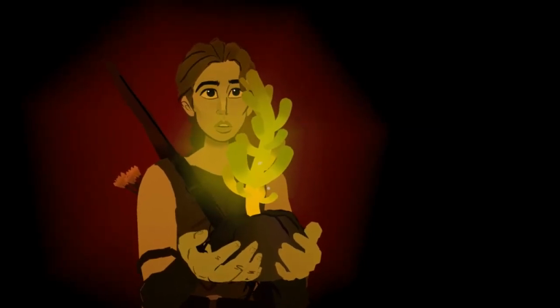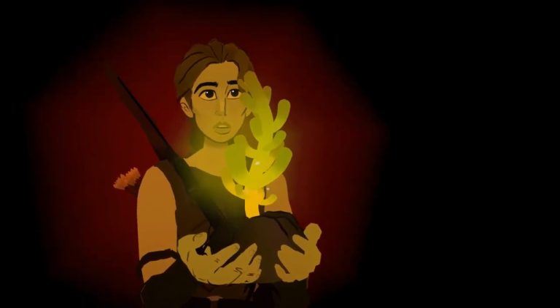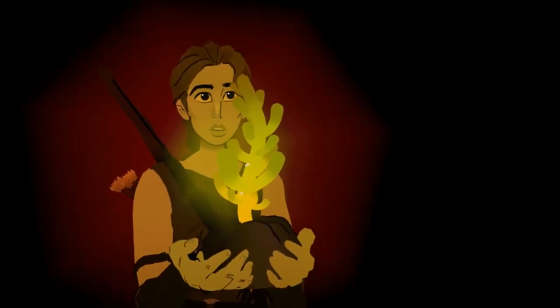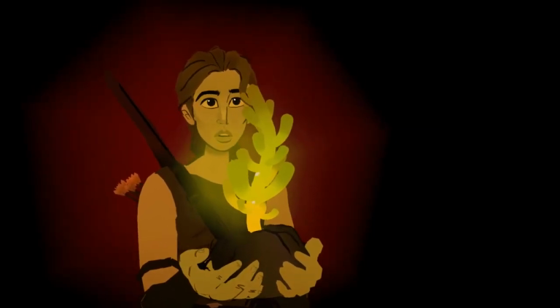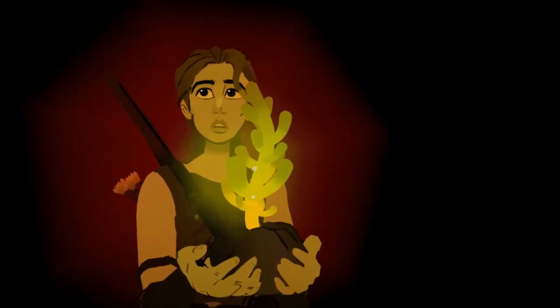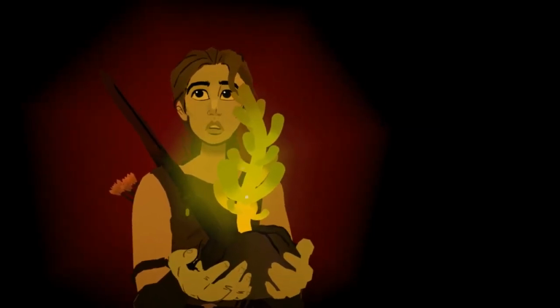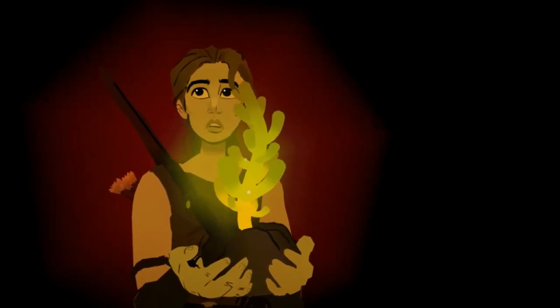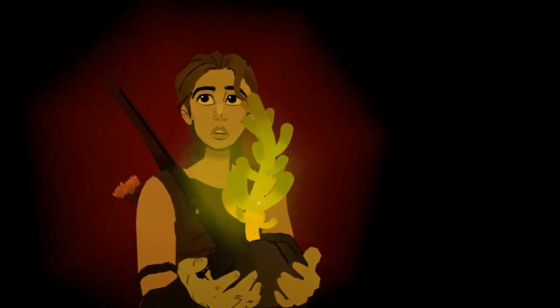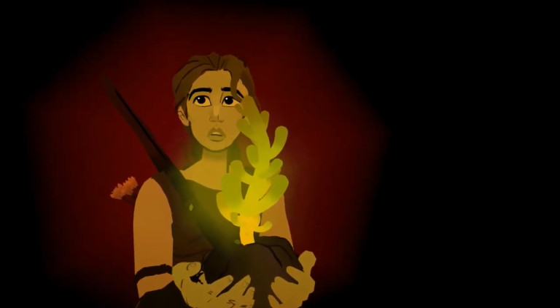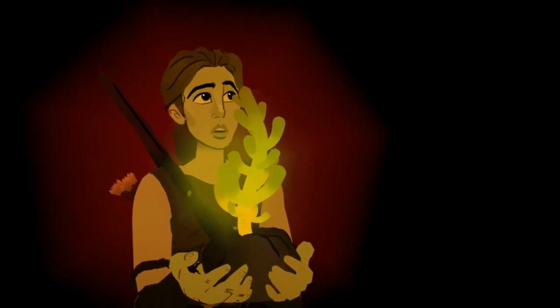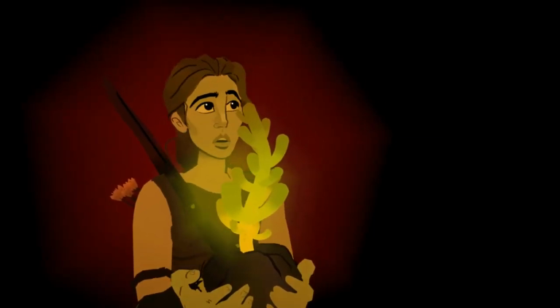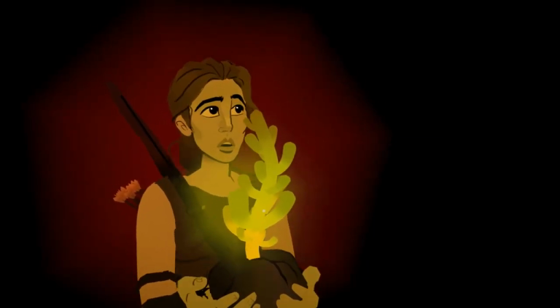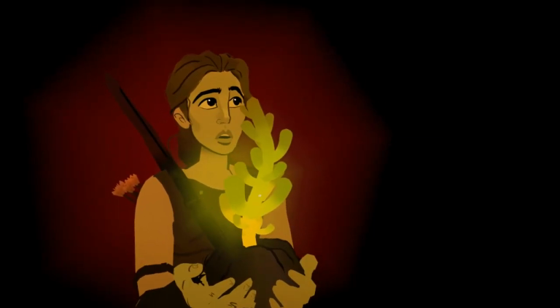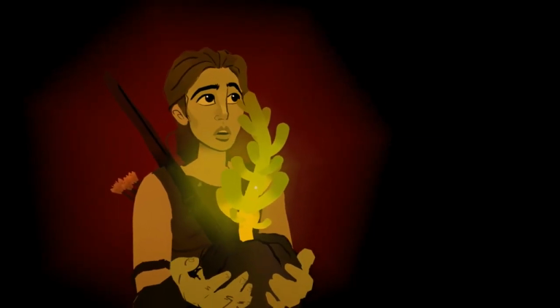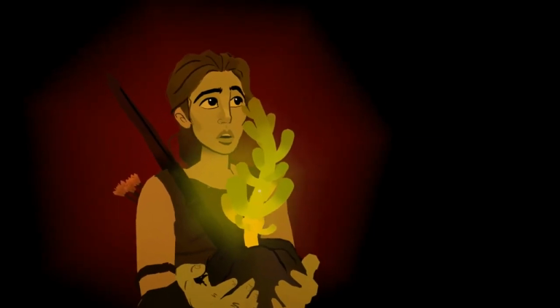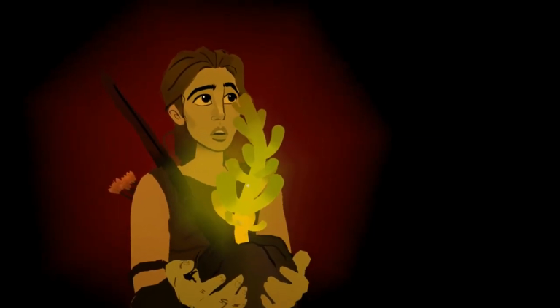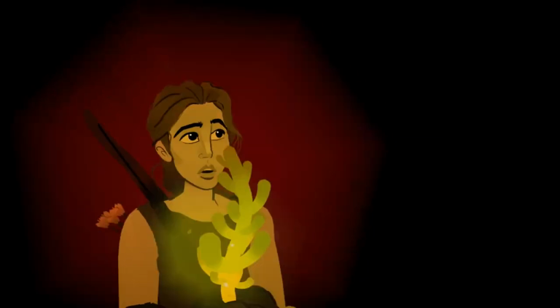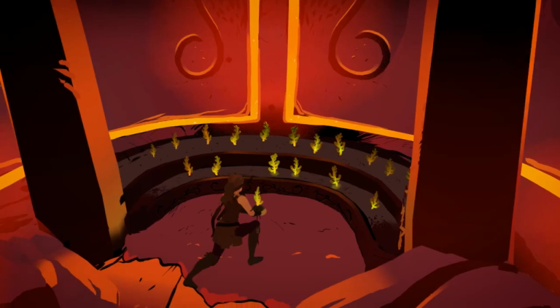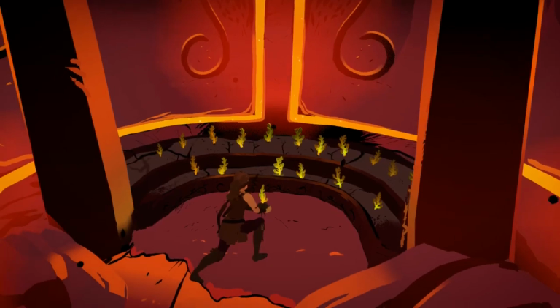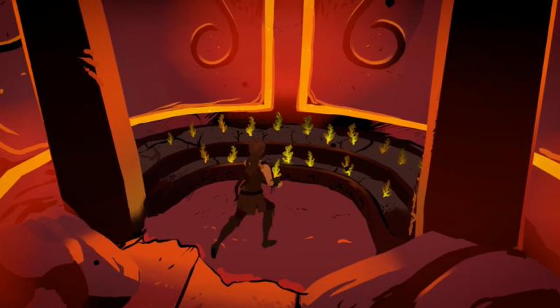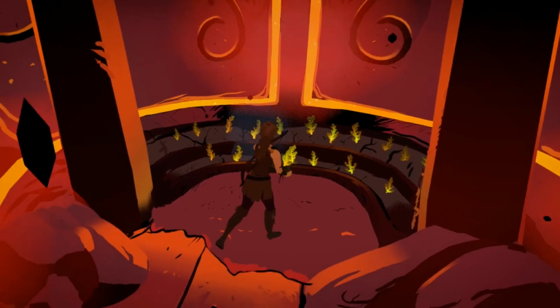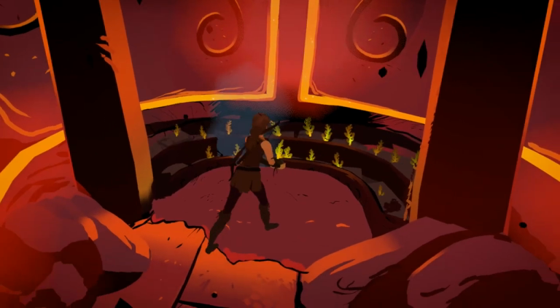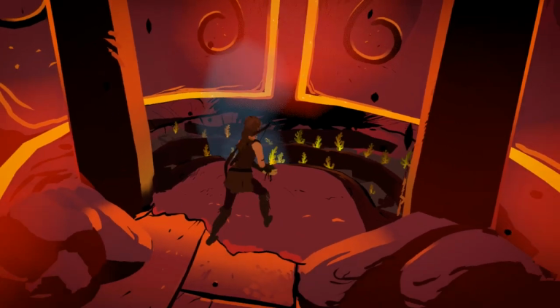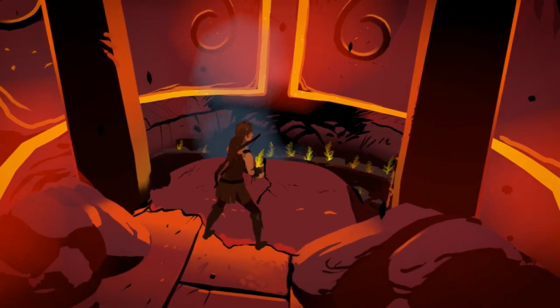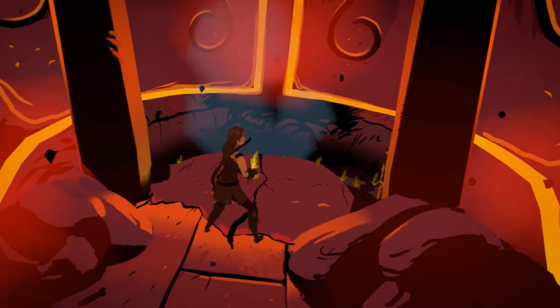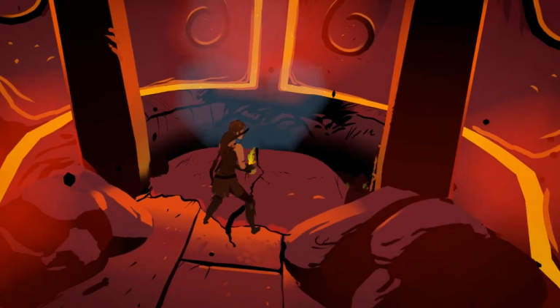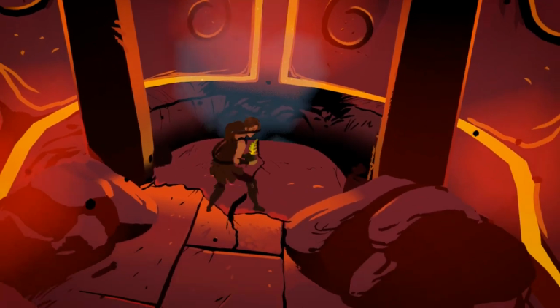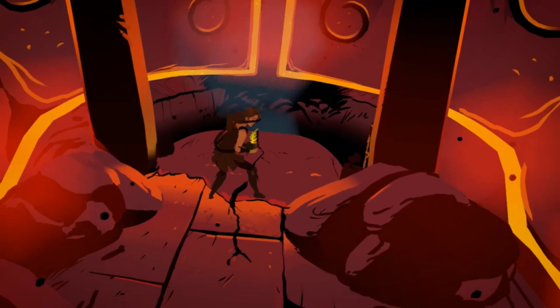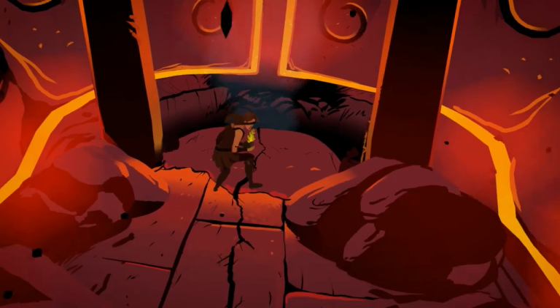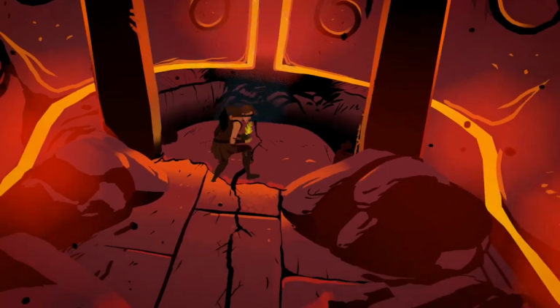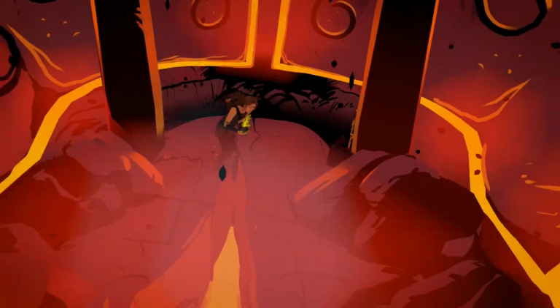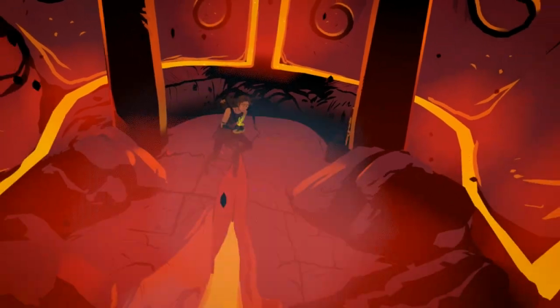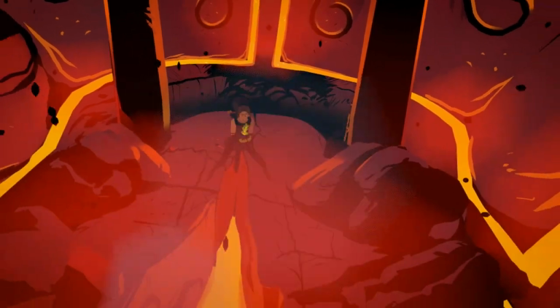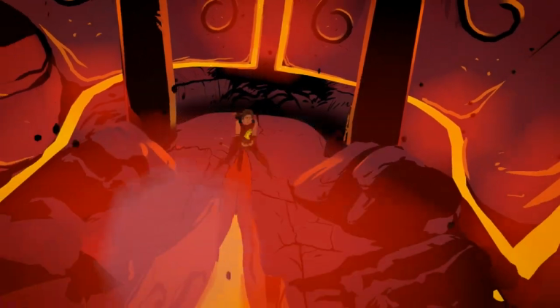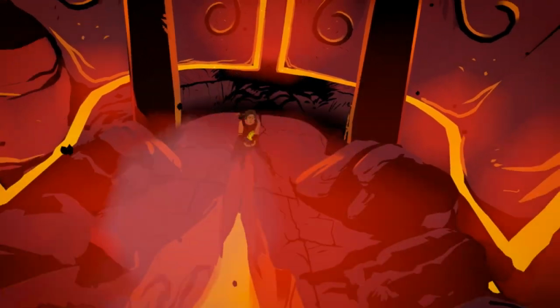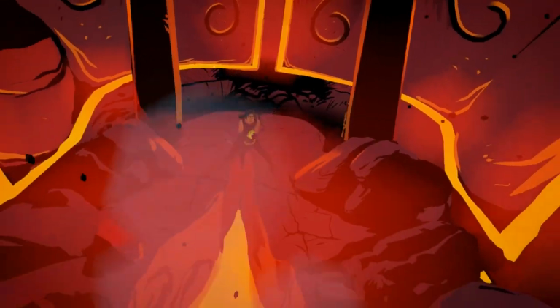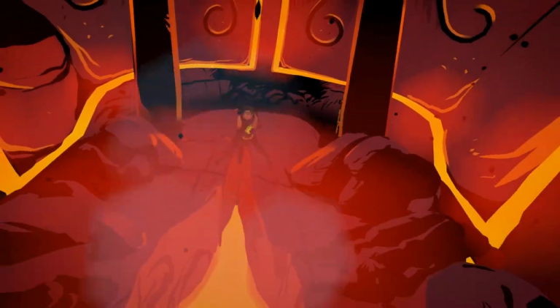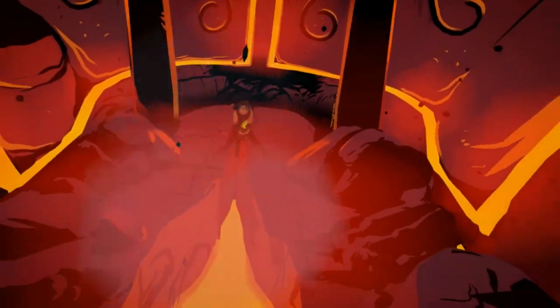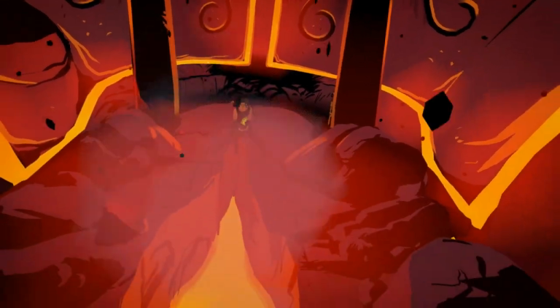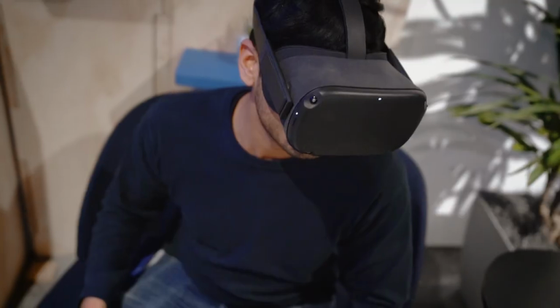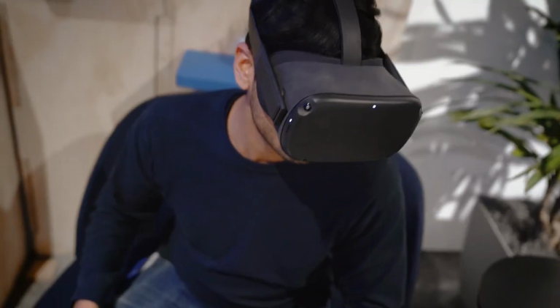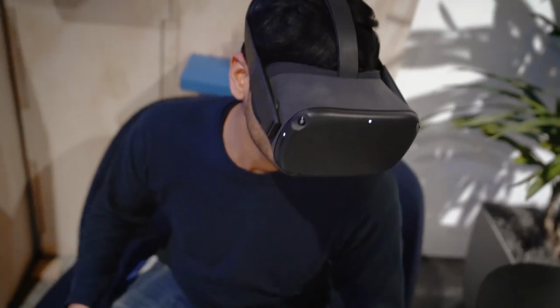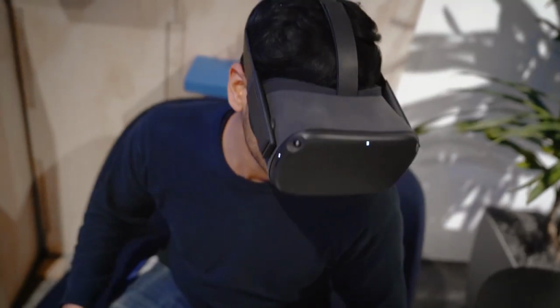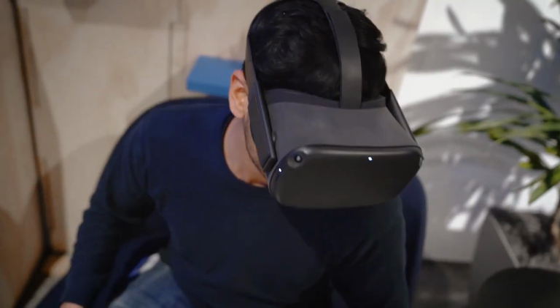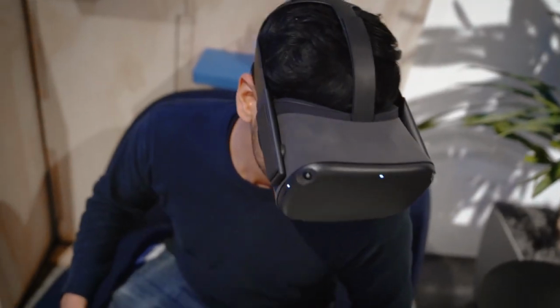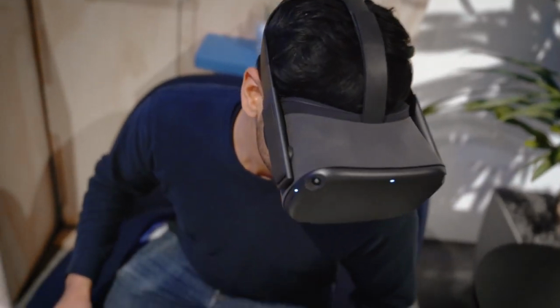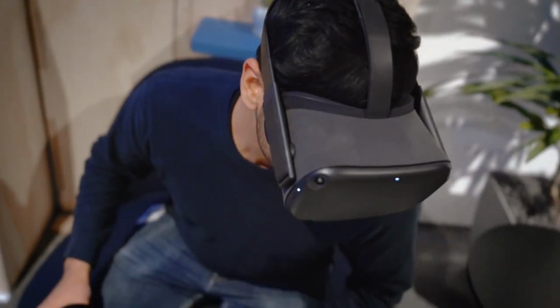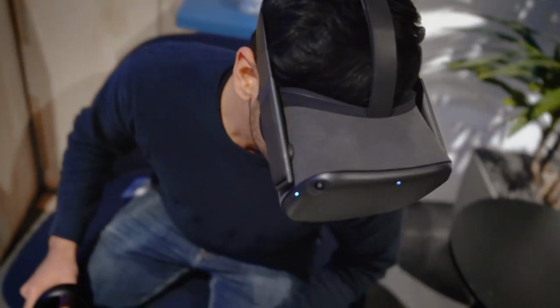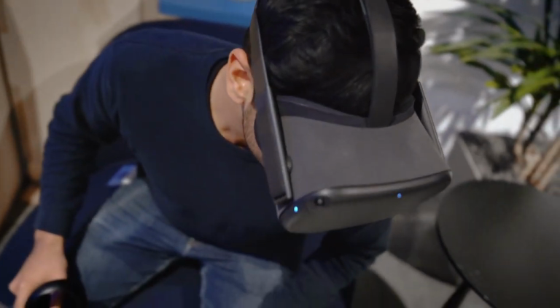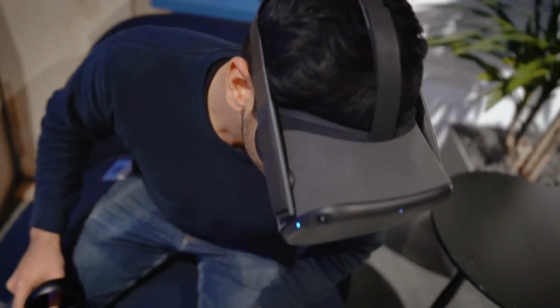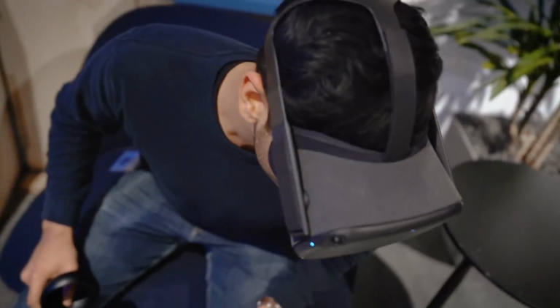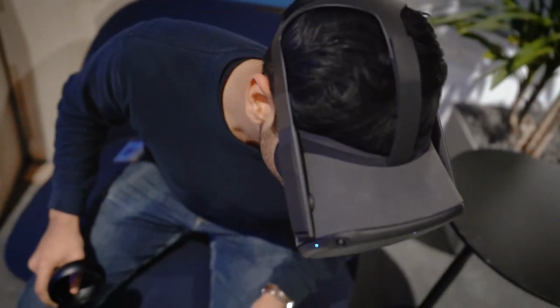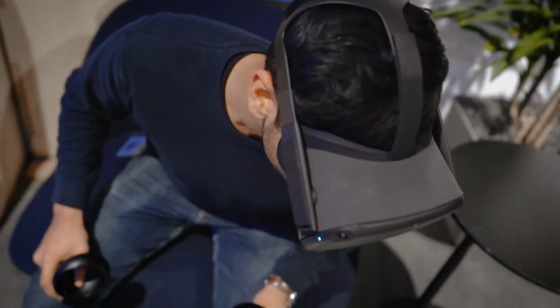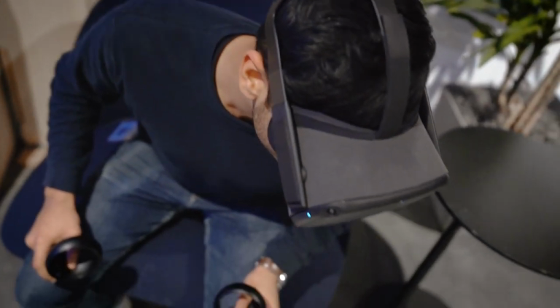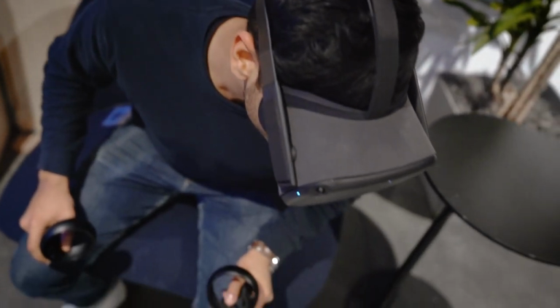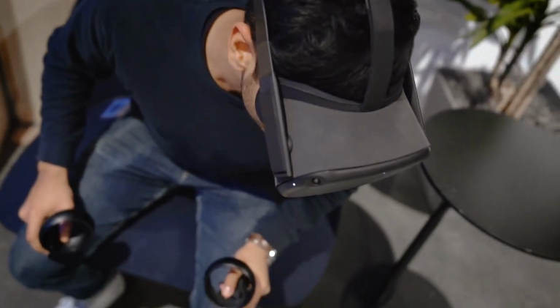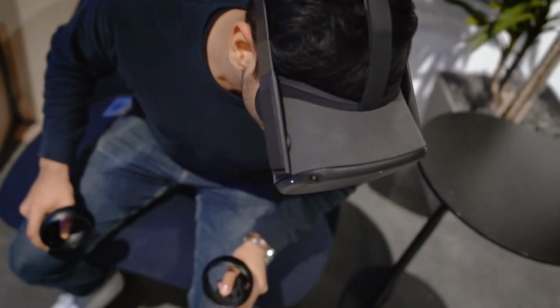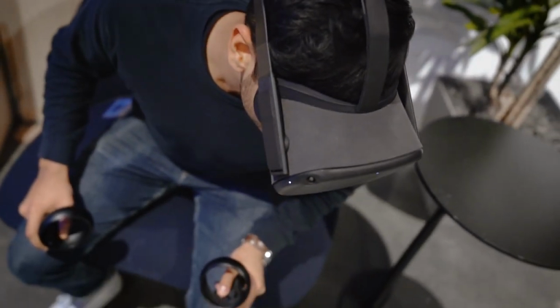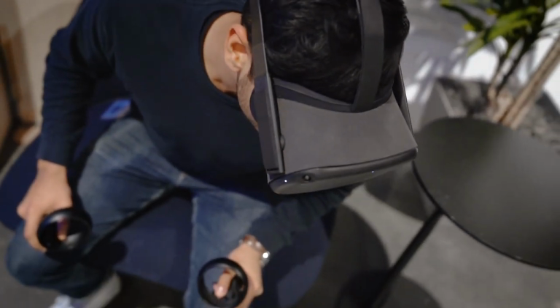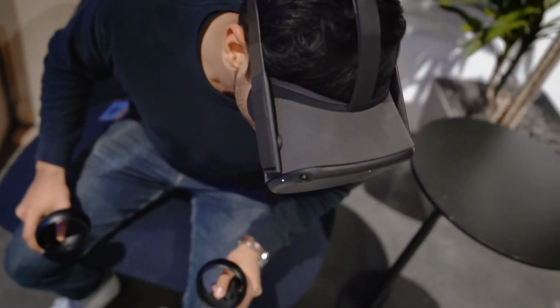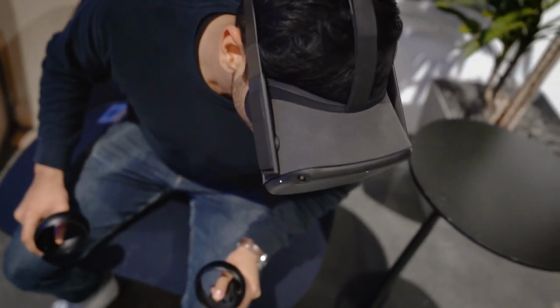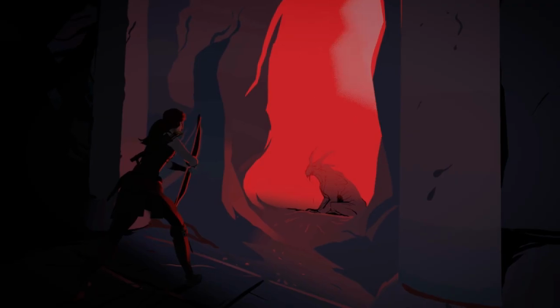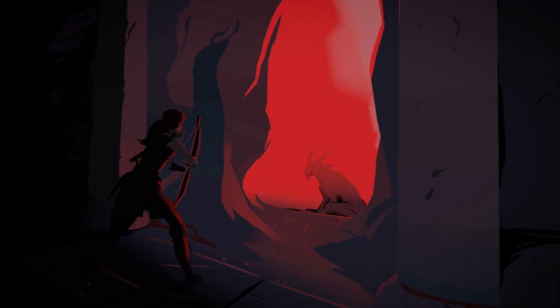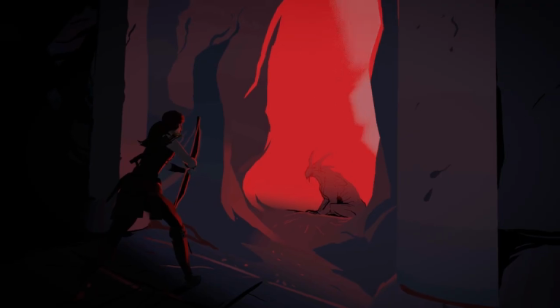There are gonna be moments in the story where I don't give stops — I want them to feel excited and thrilled about the action.